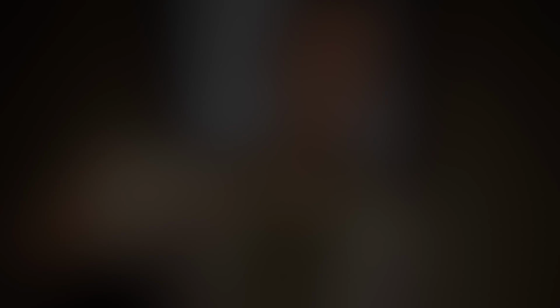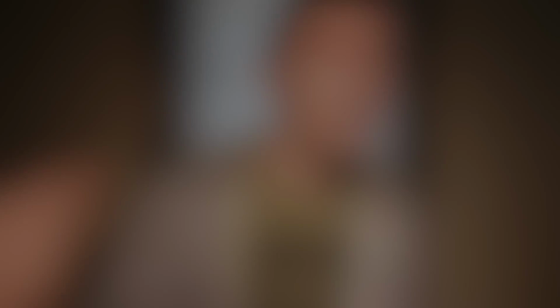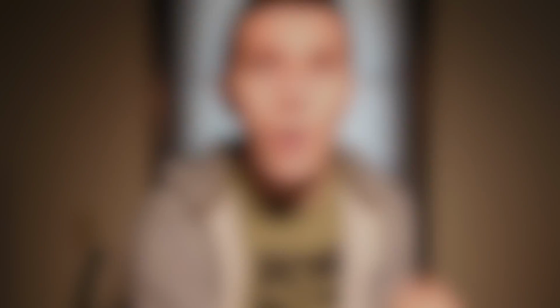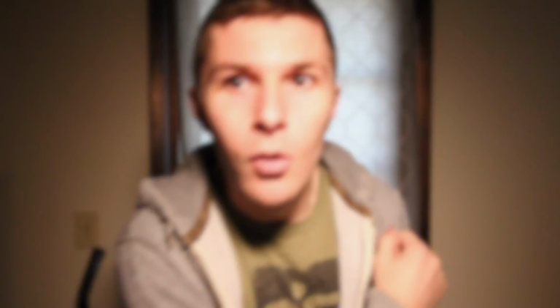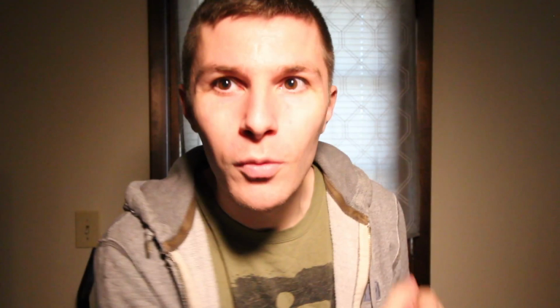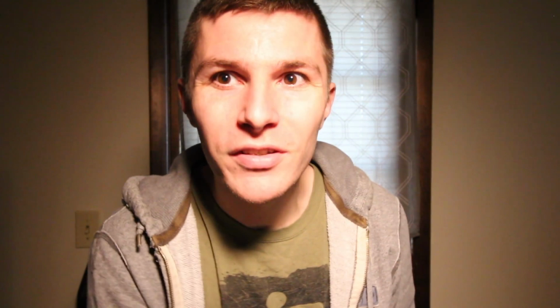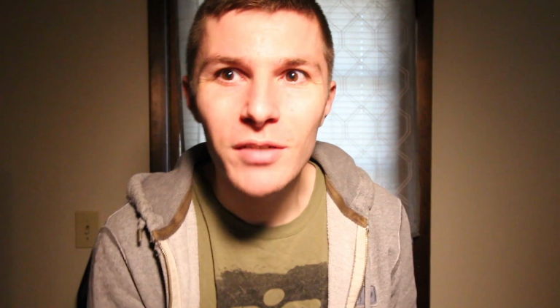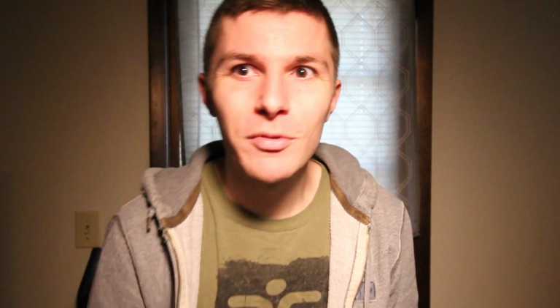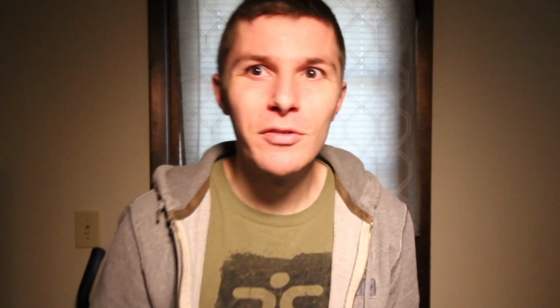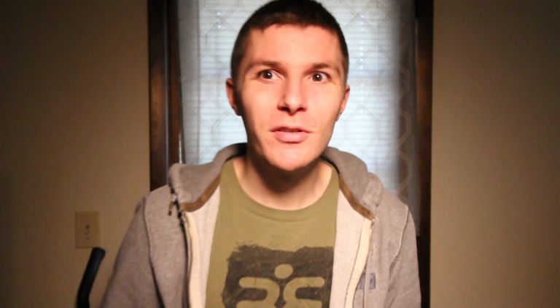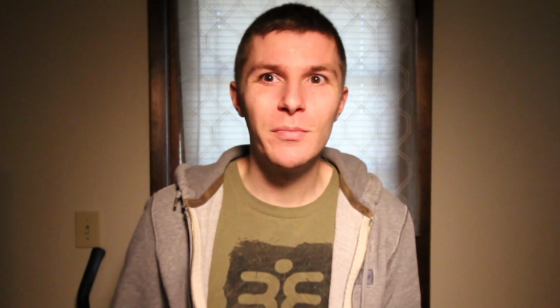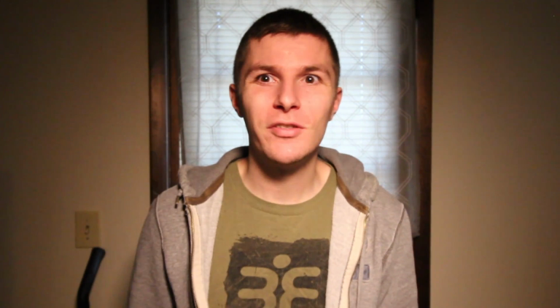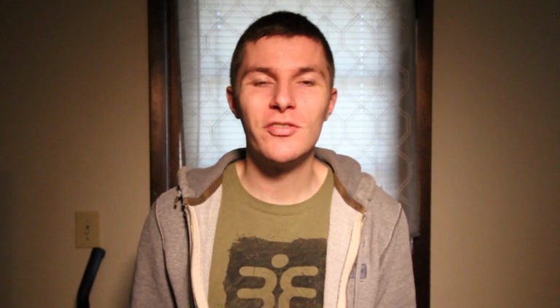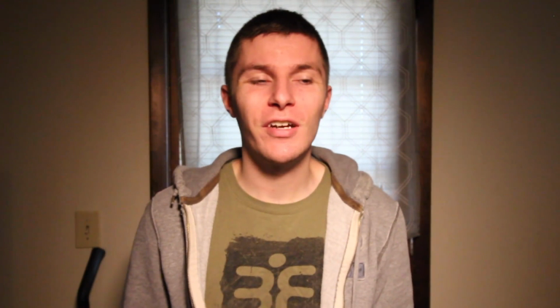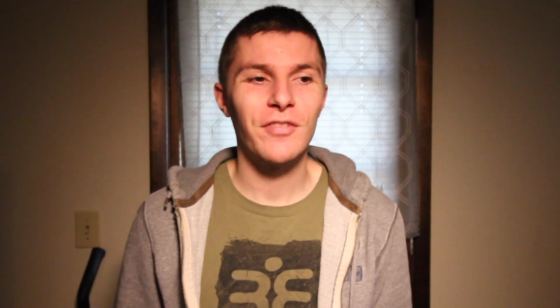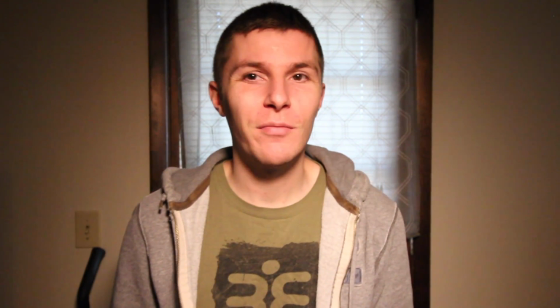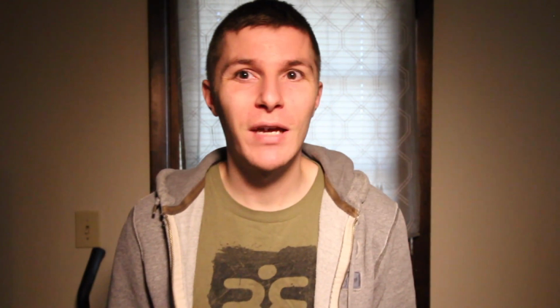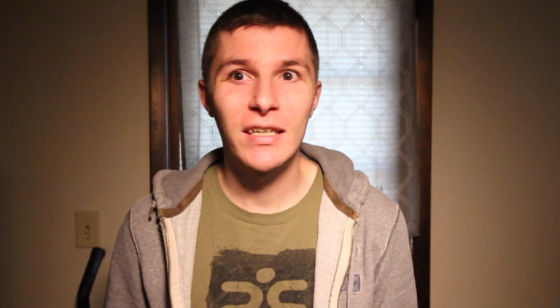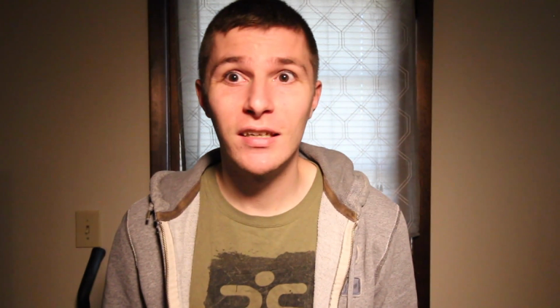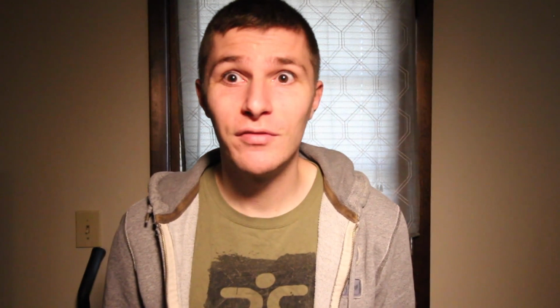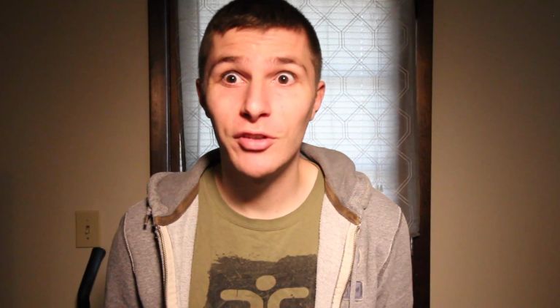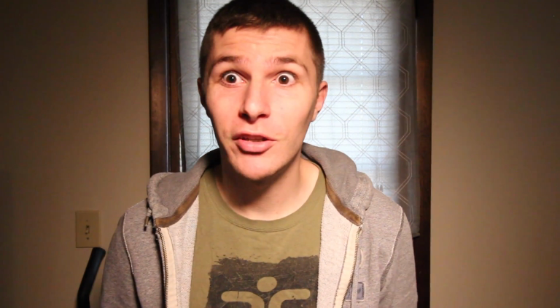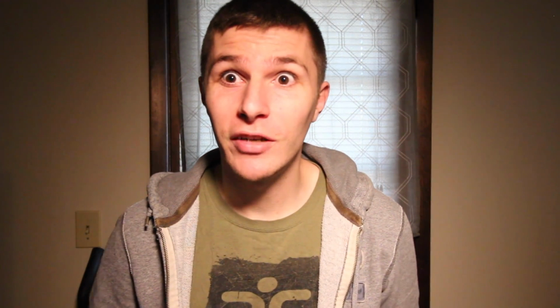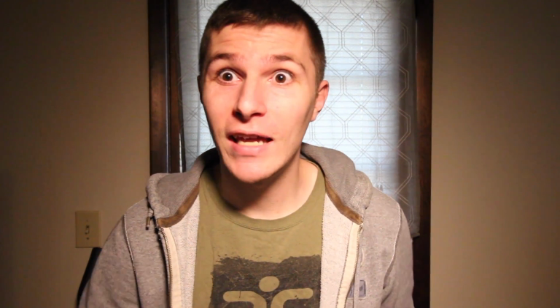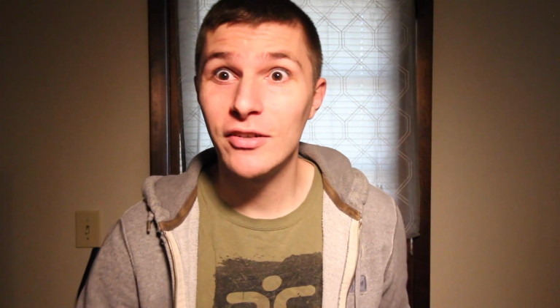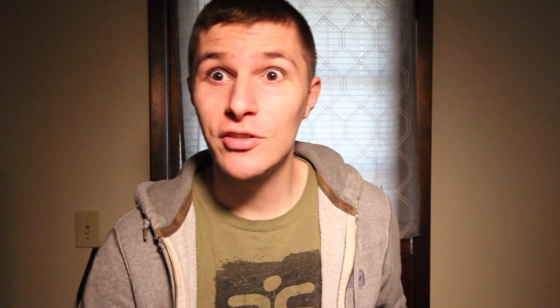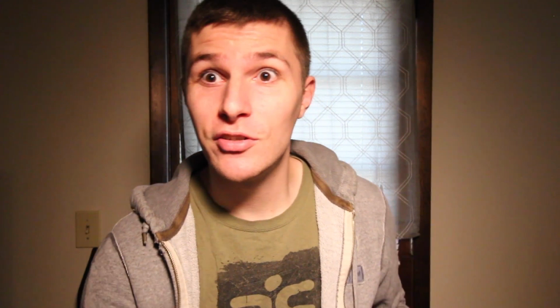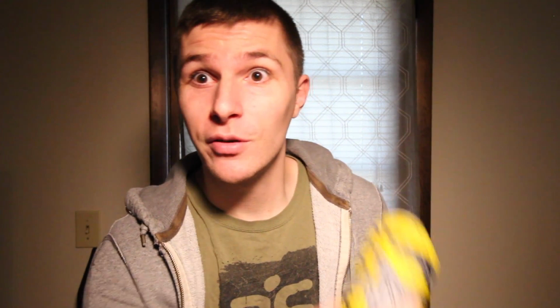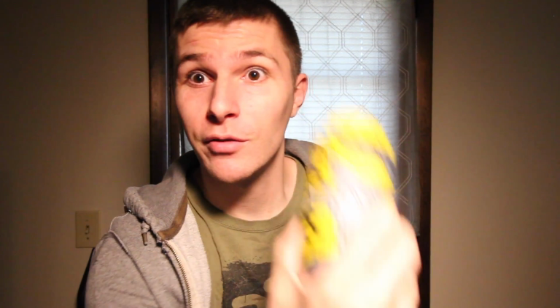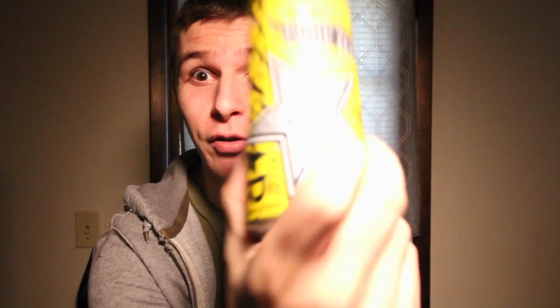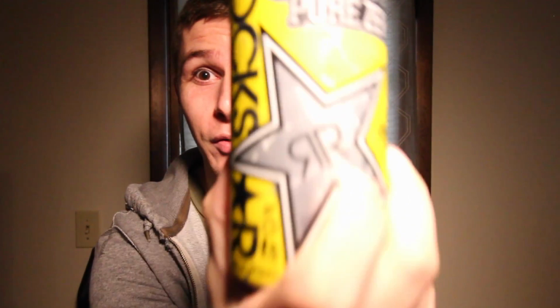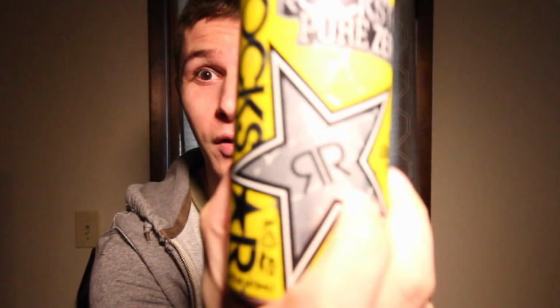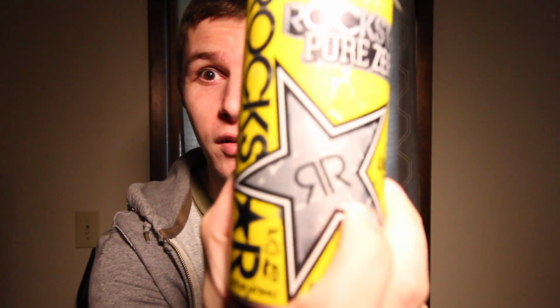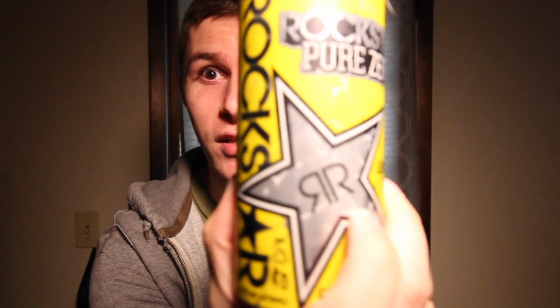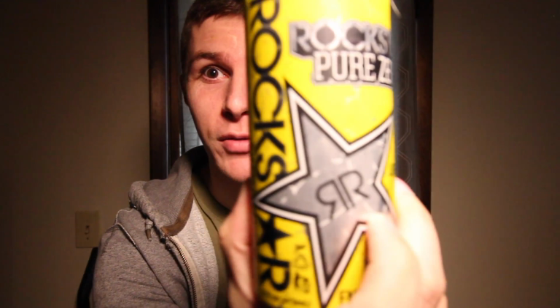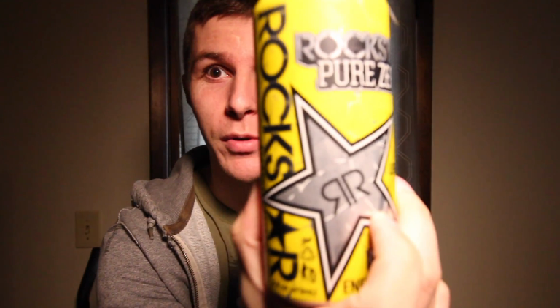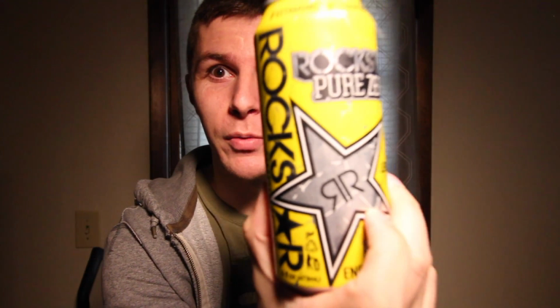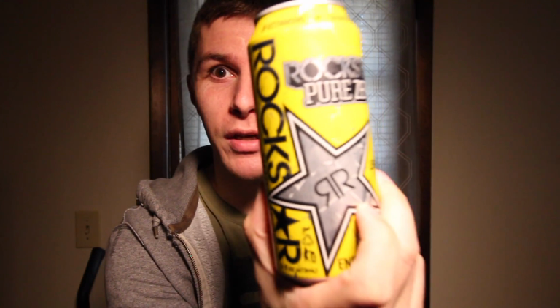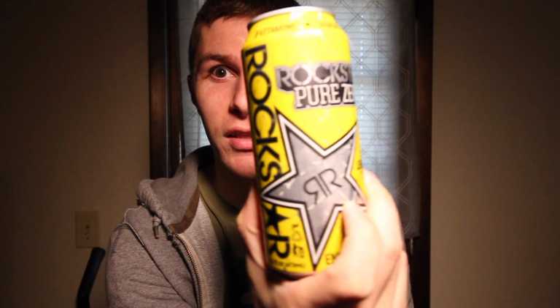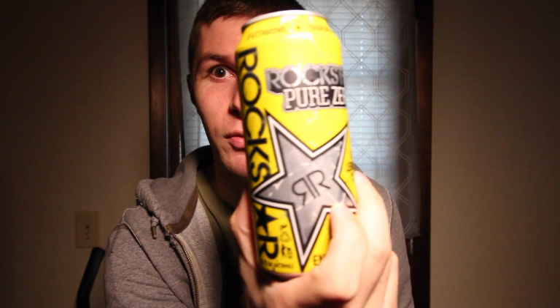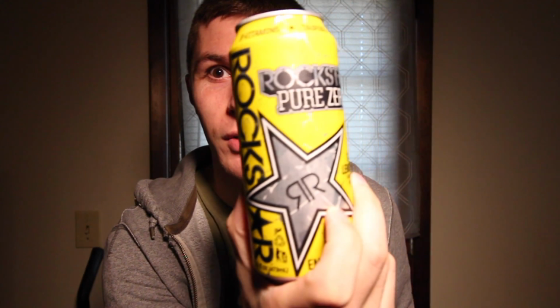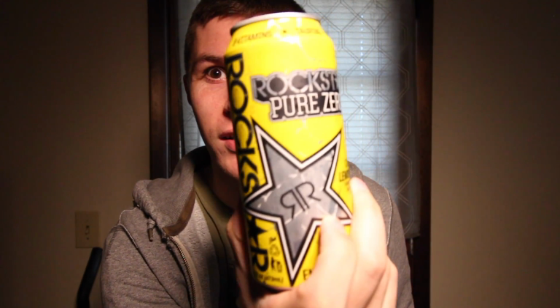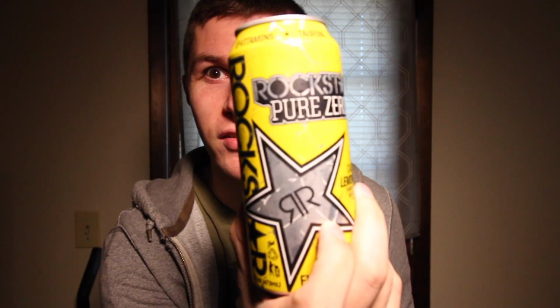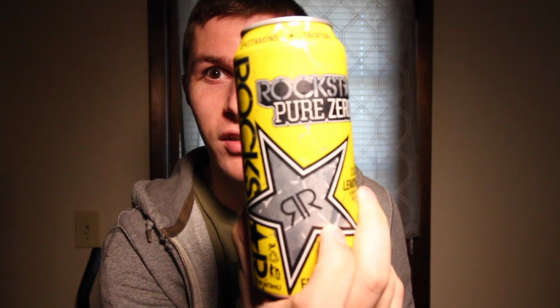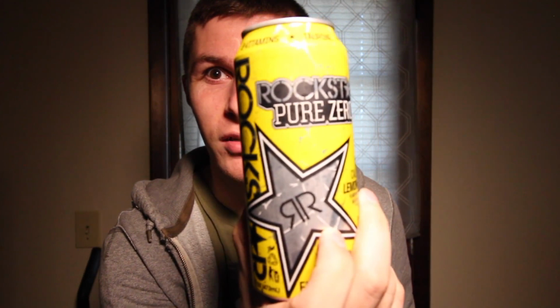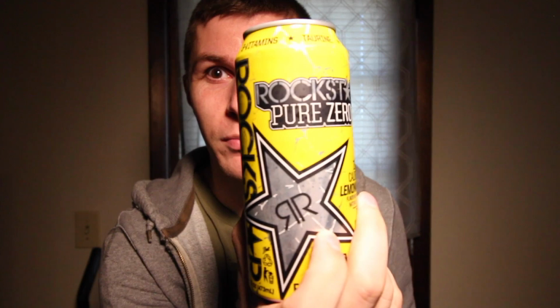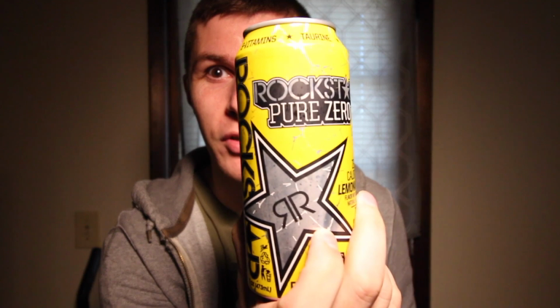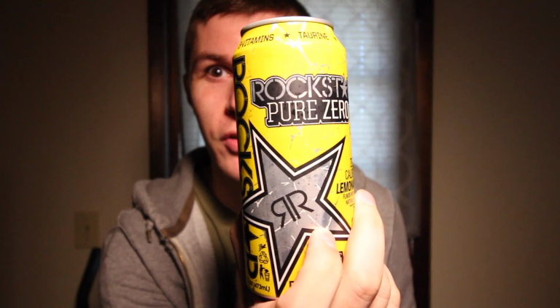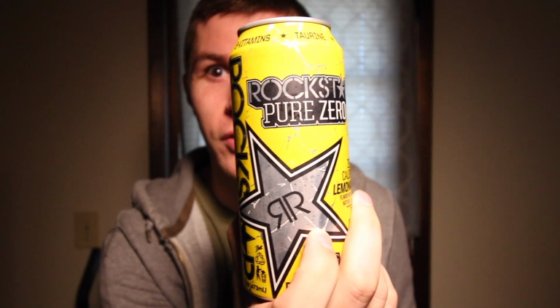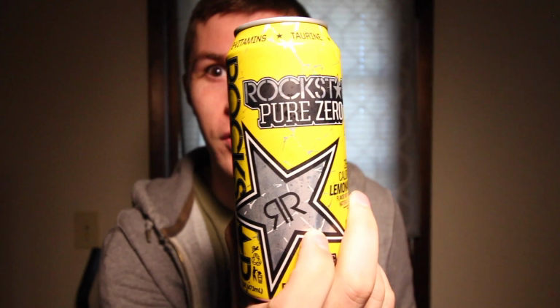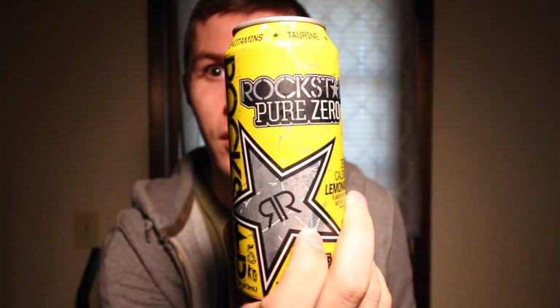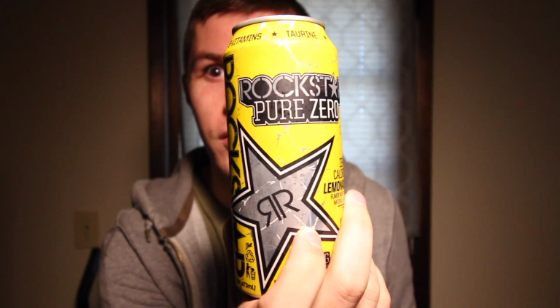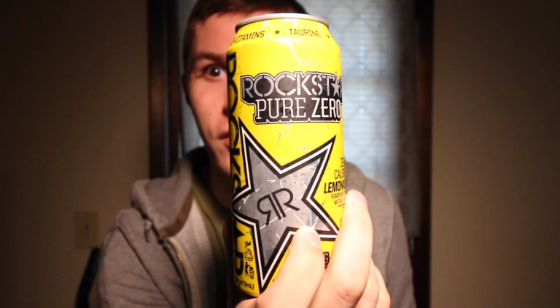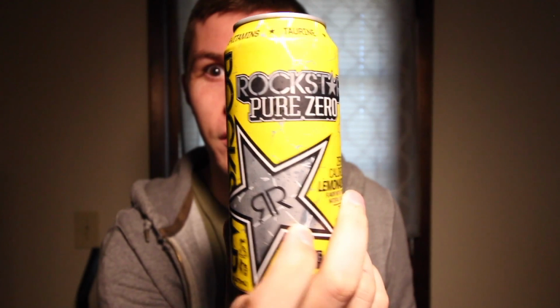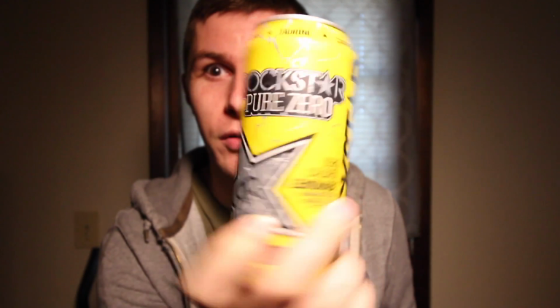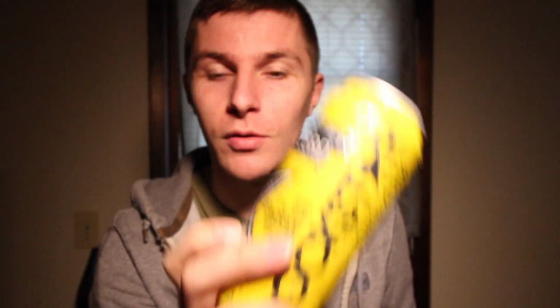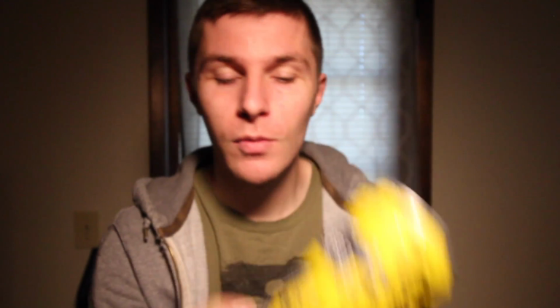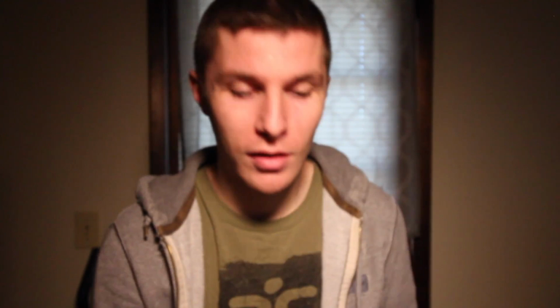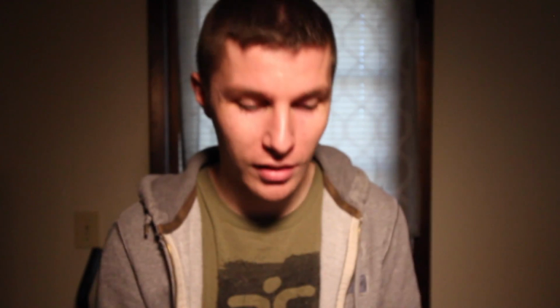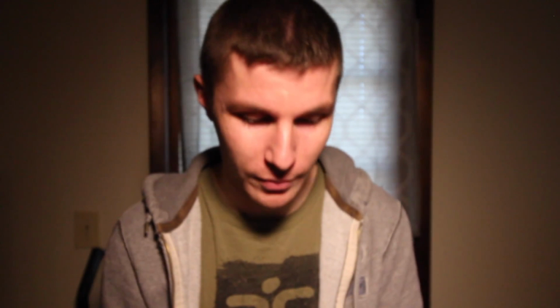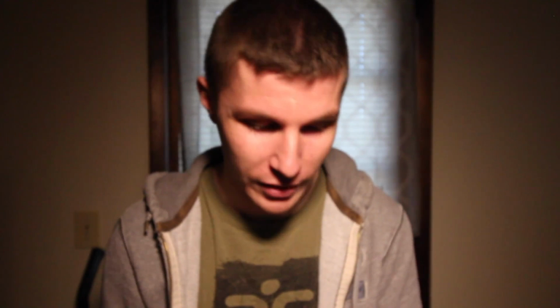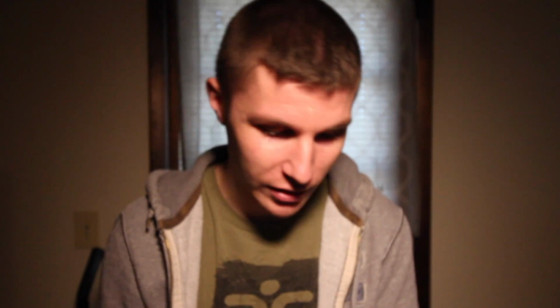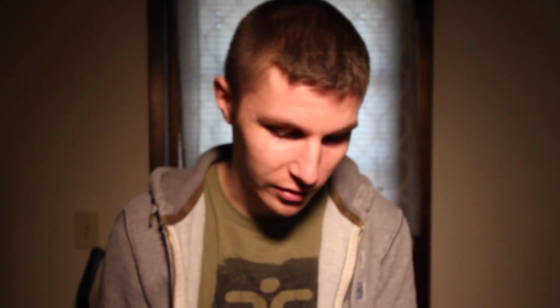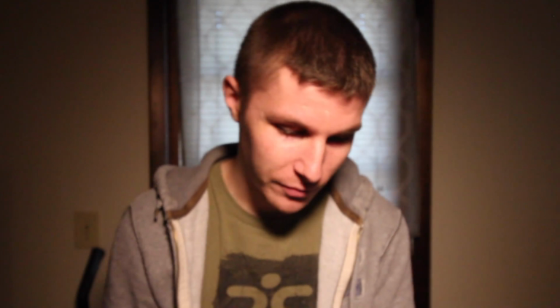What's up YouTube? It's Jeff. I'm back in for another energy drink review. This week we got the Rockstar Pure Zero Lemonade.